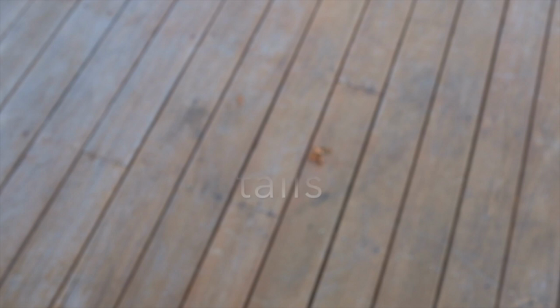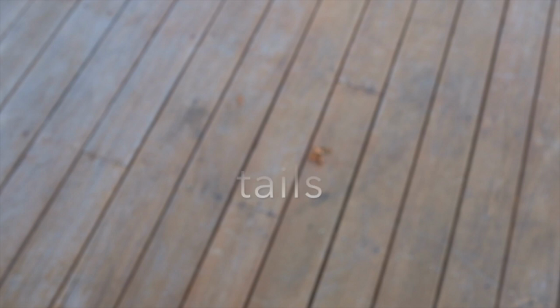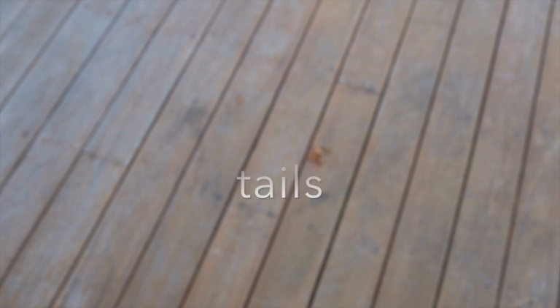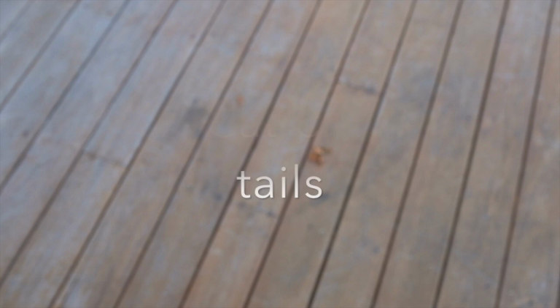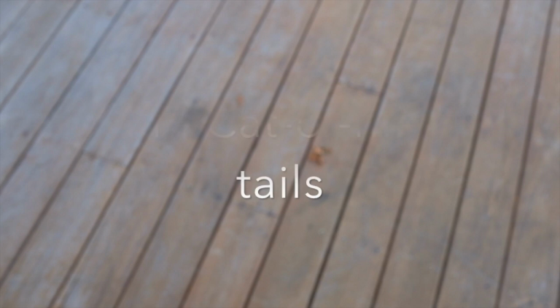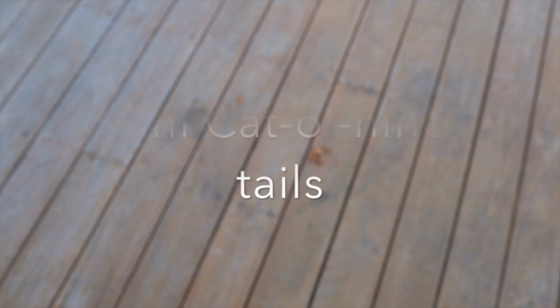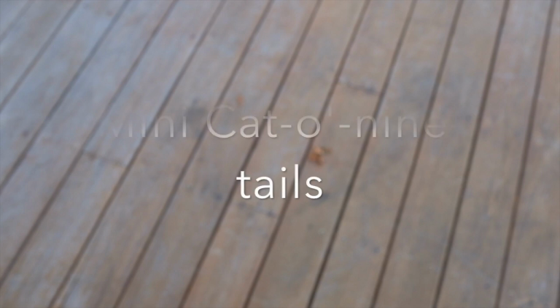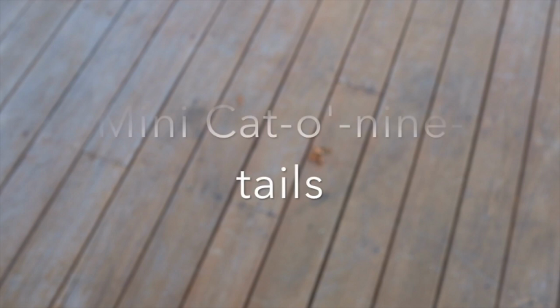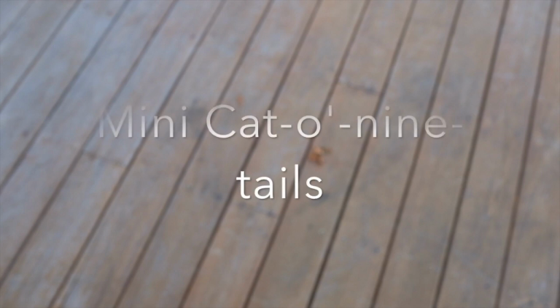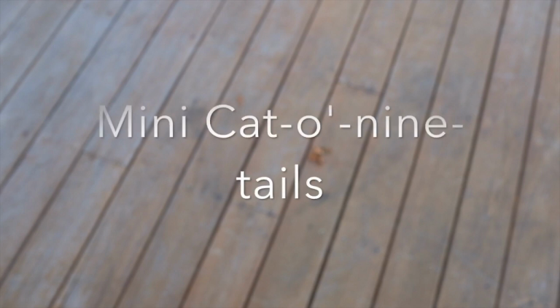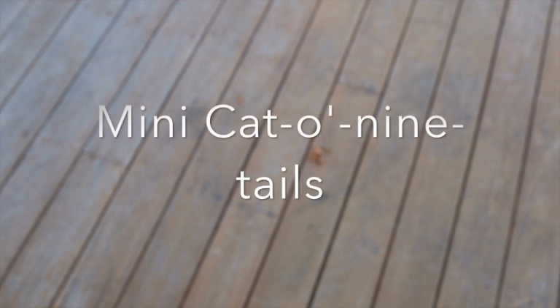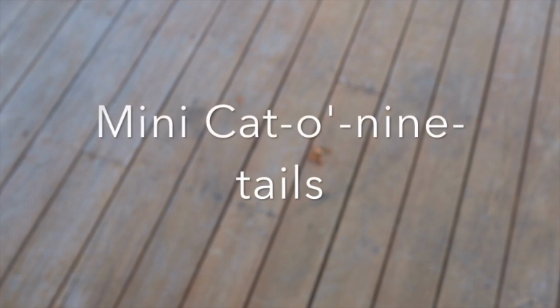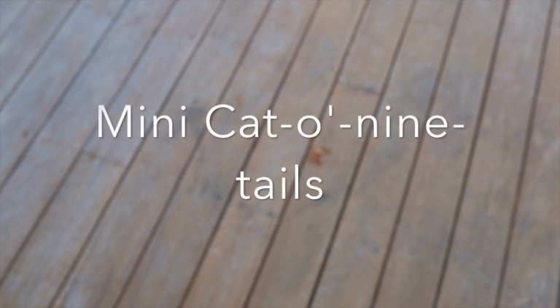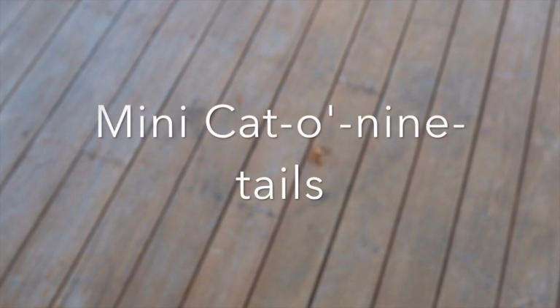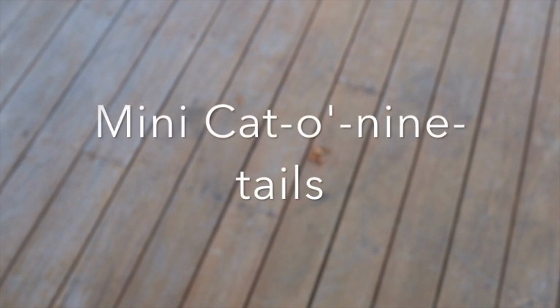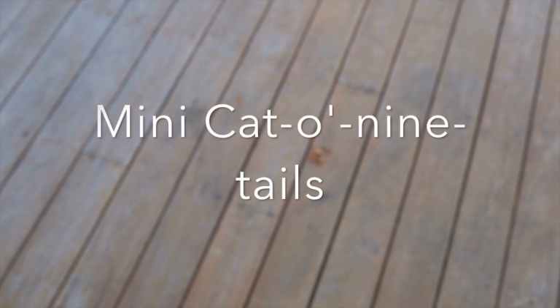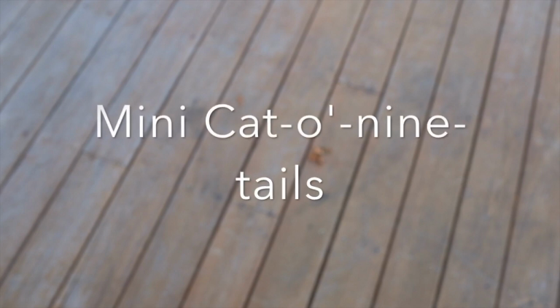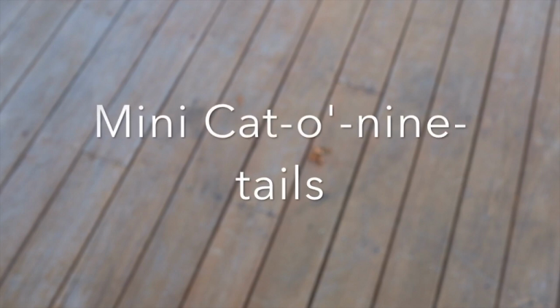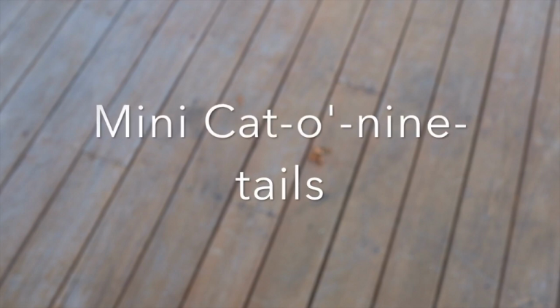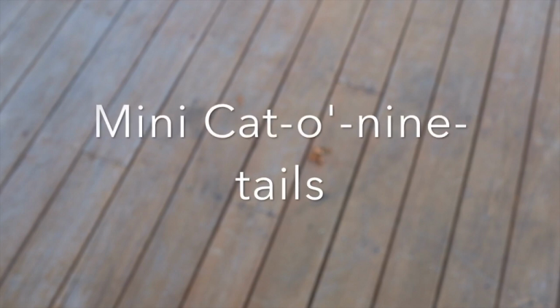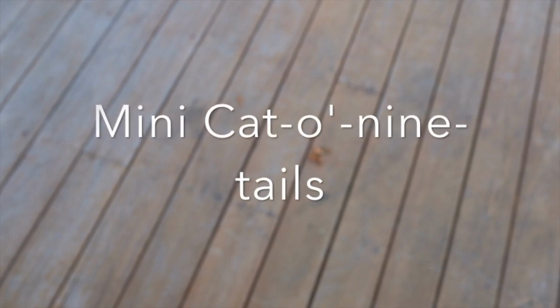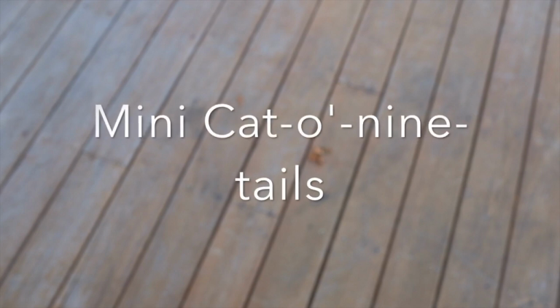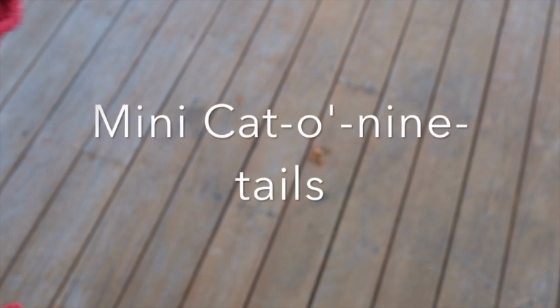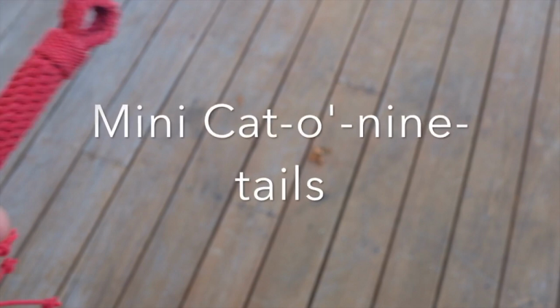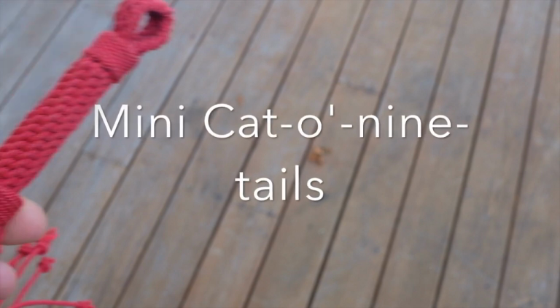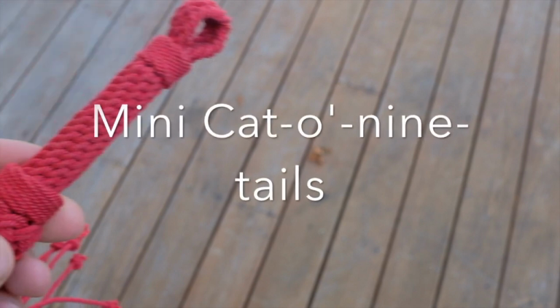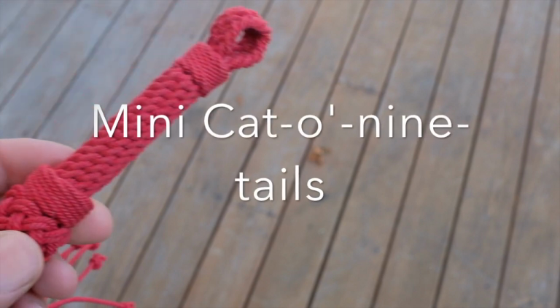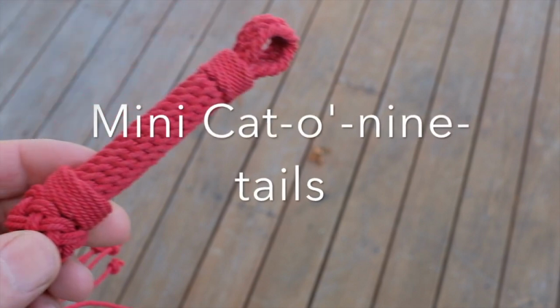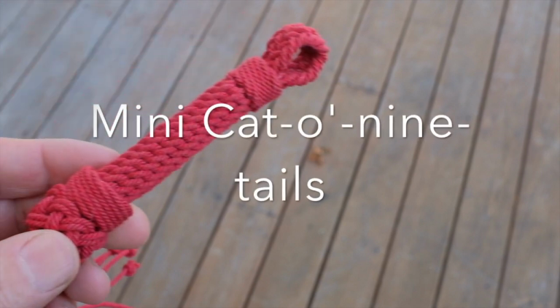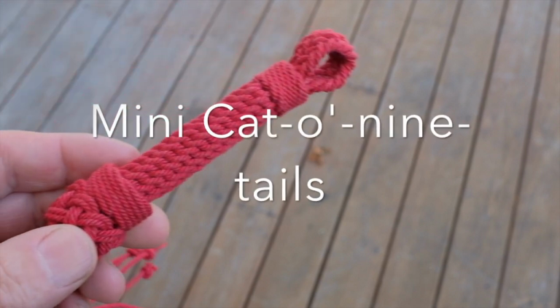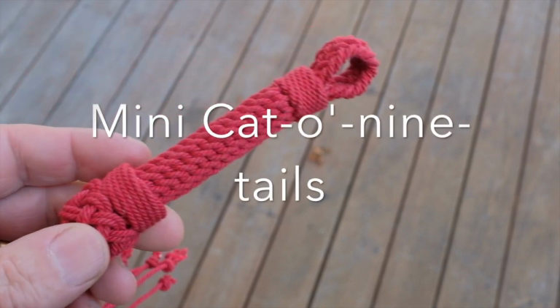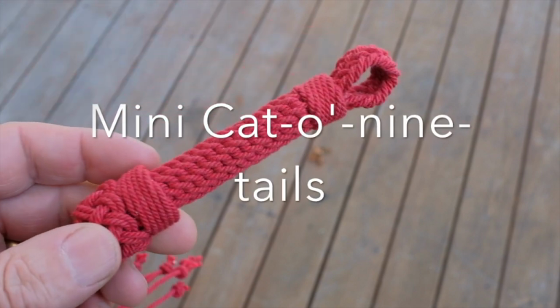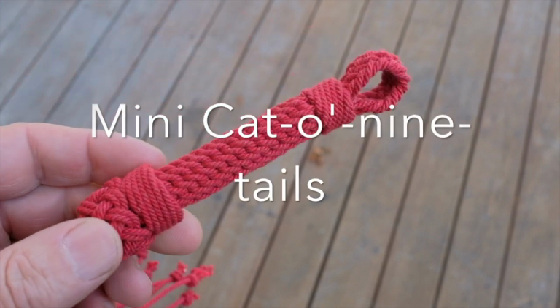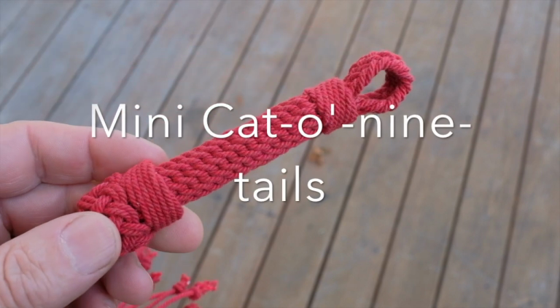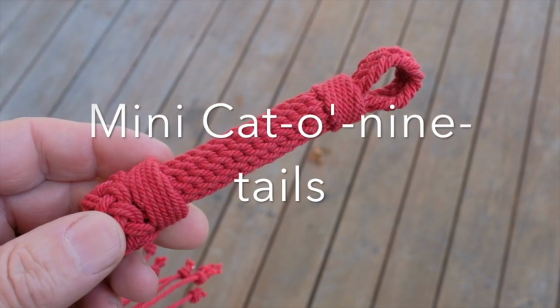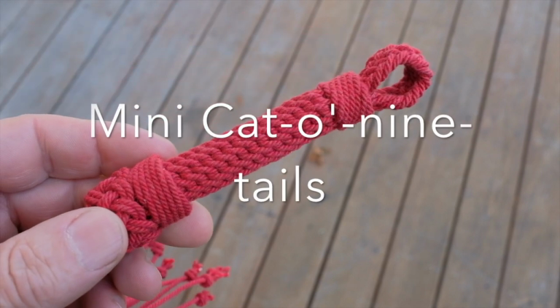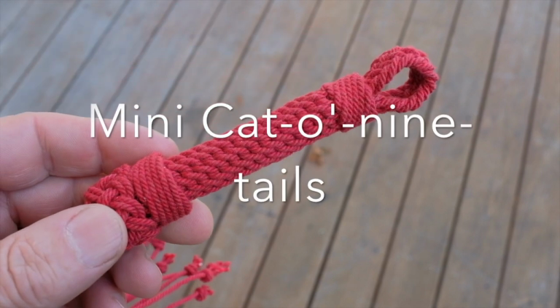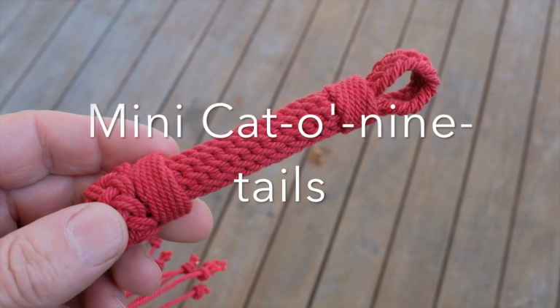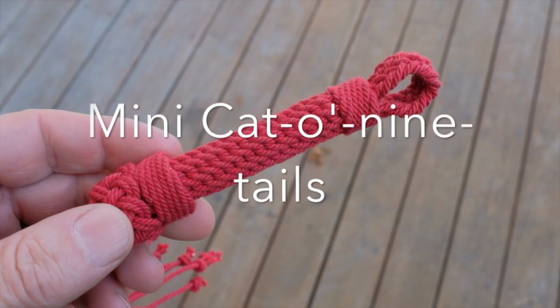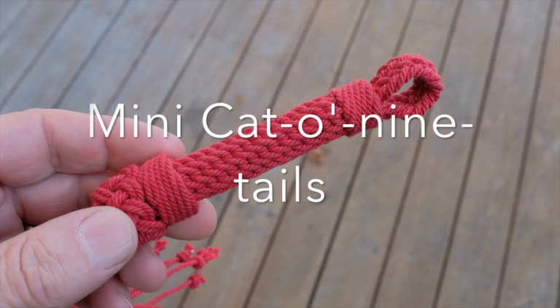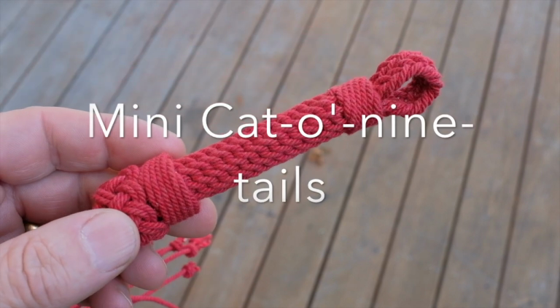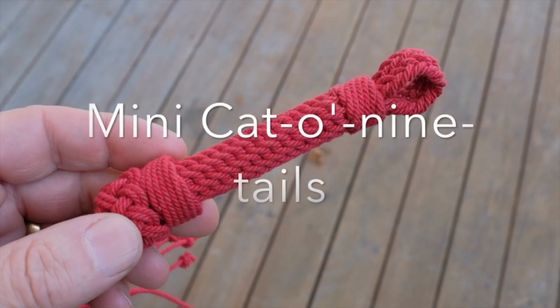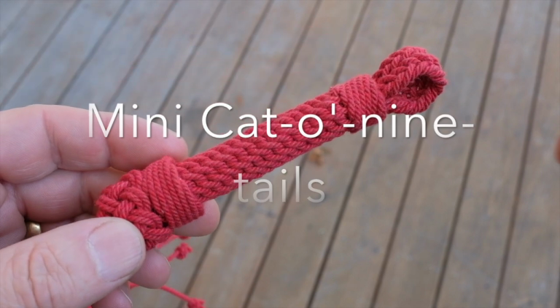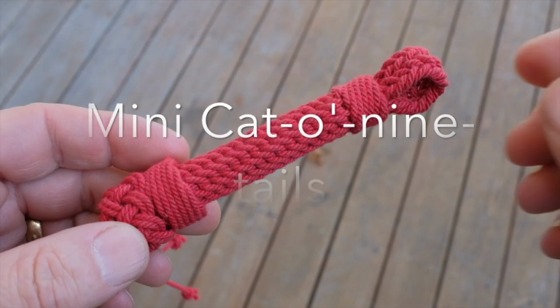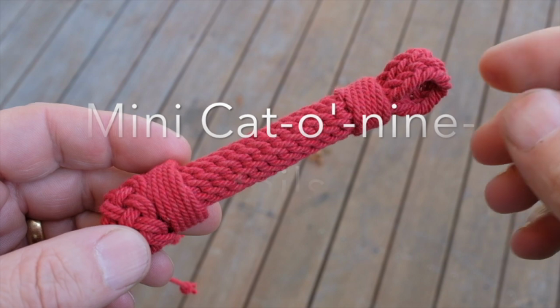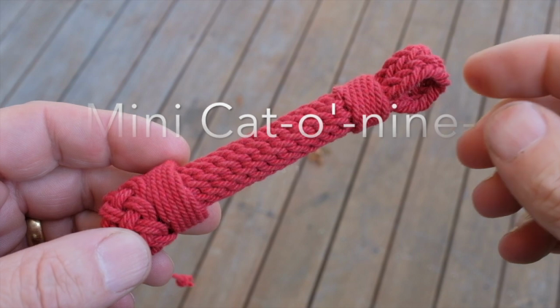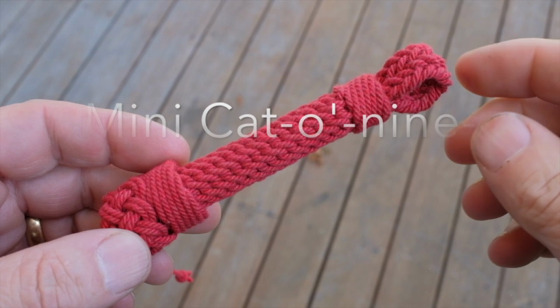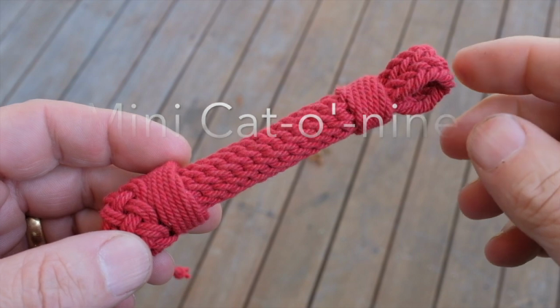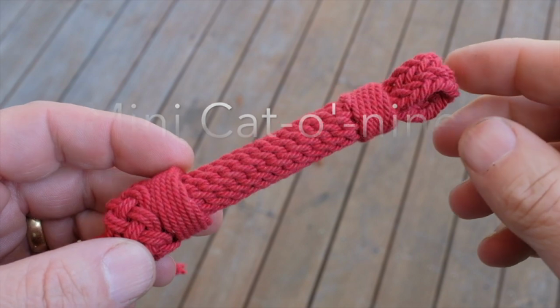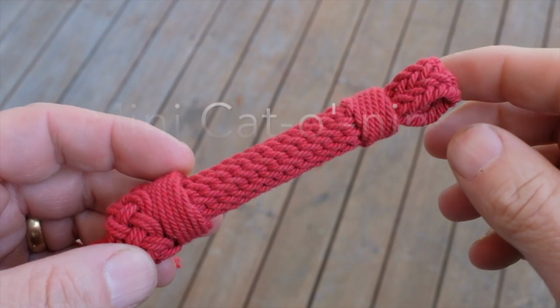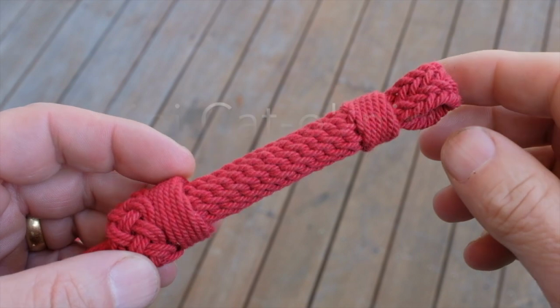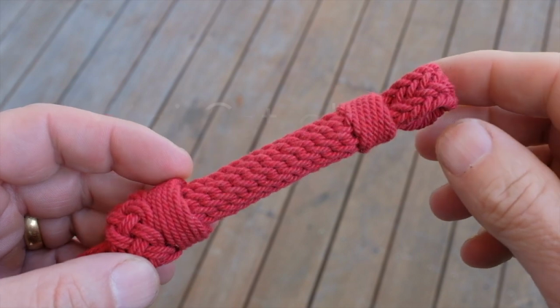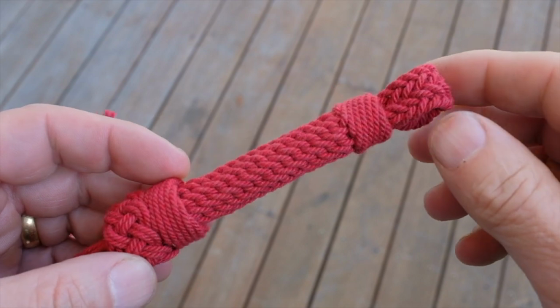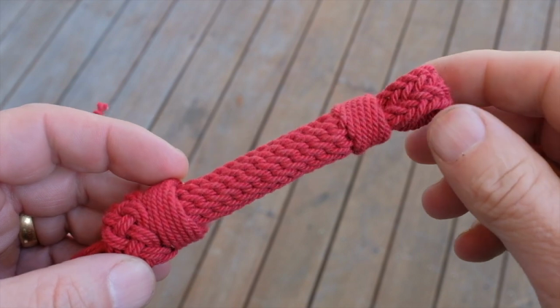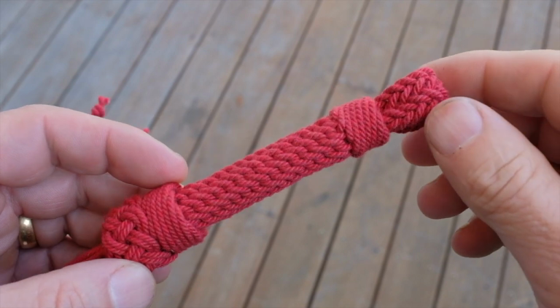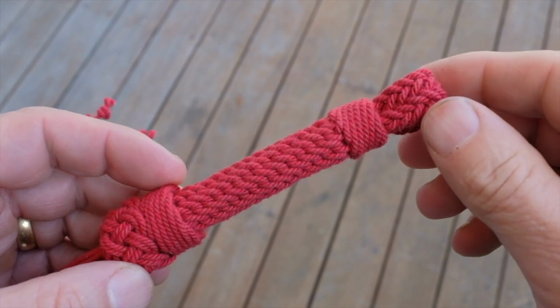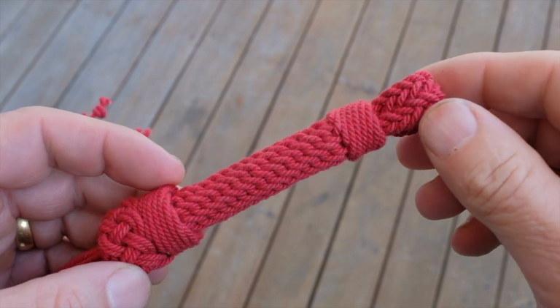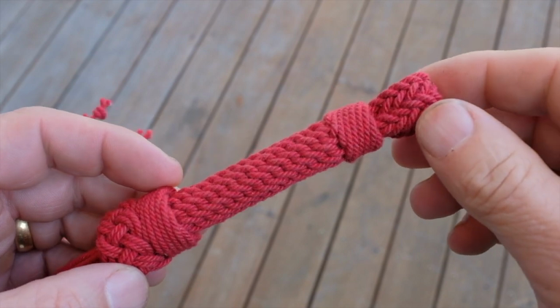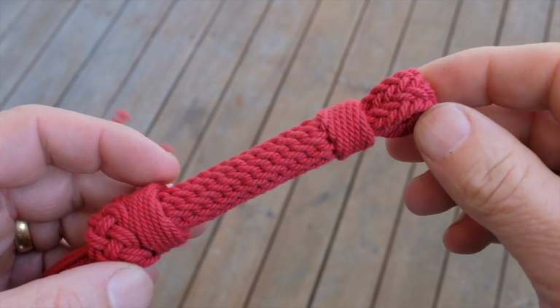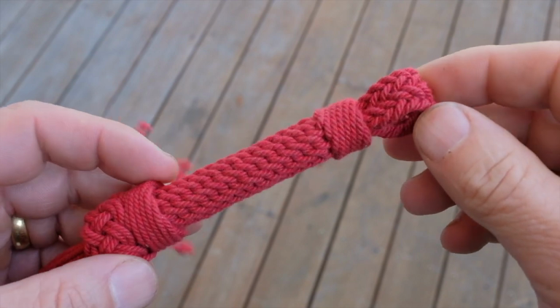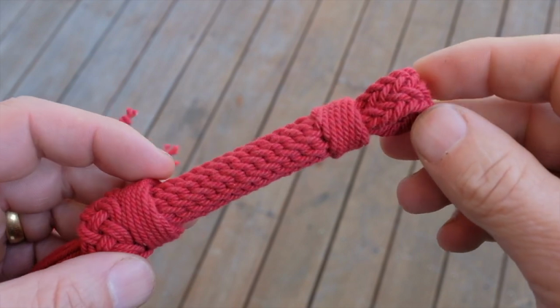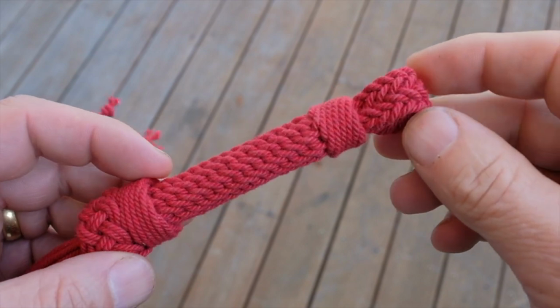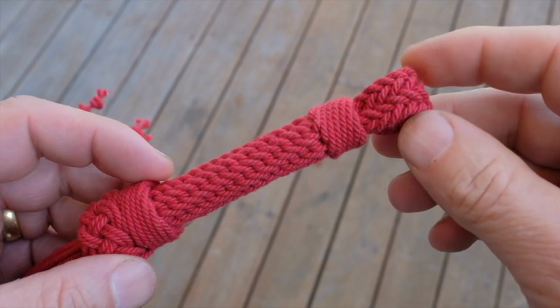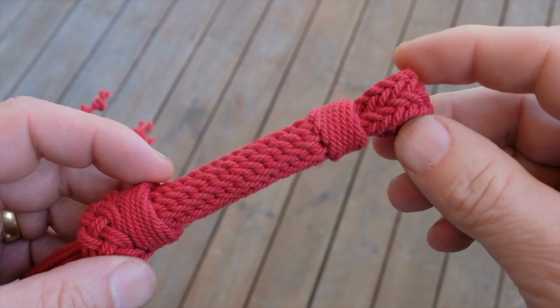Hi. Here's a little project I've just finished. It's a miniature cat of nine tails.